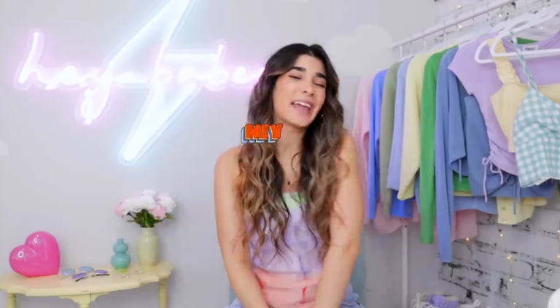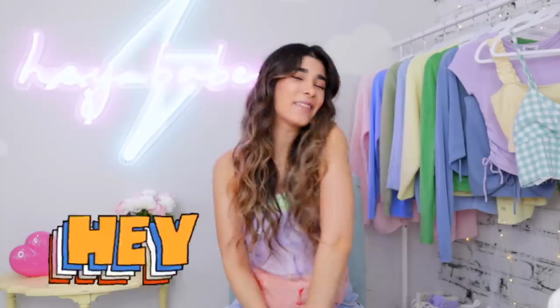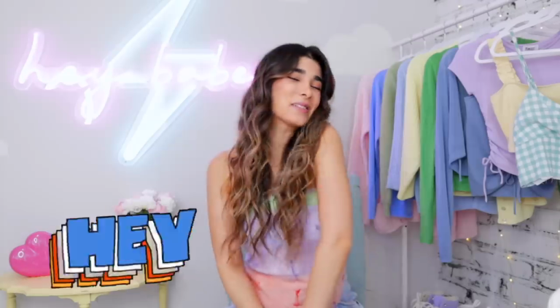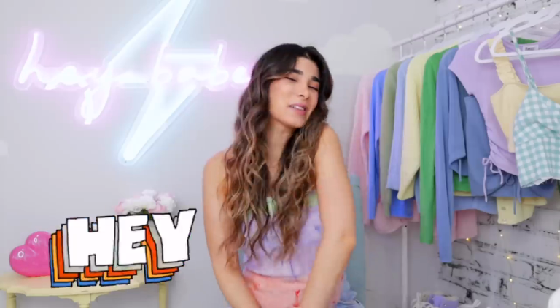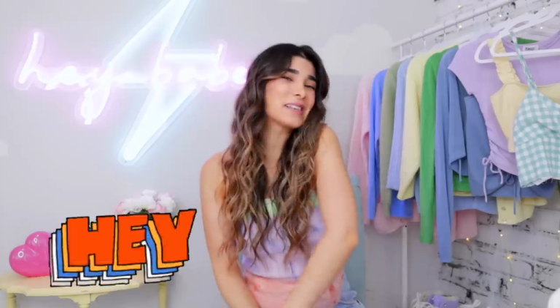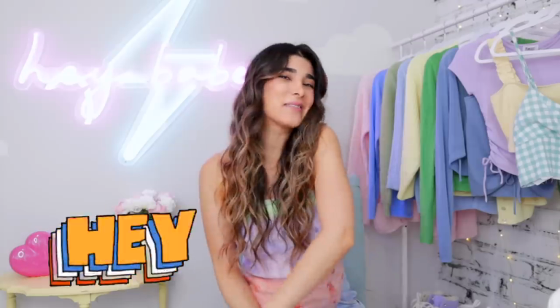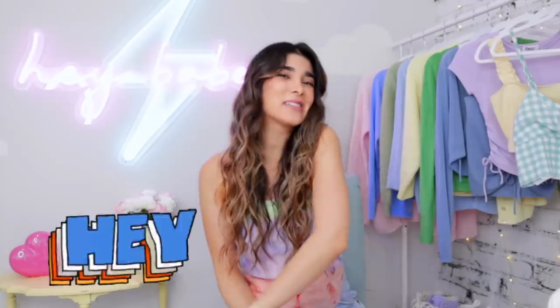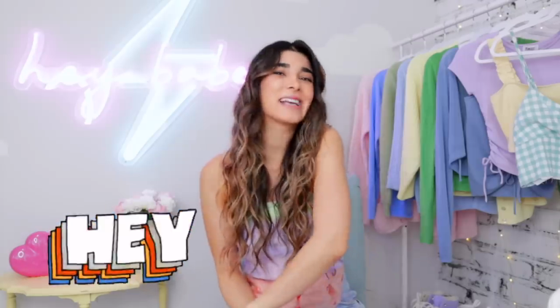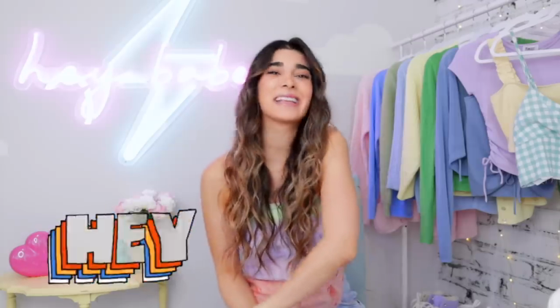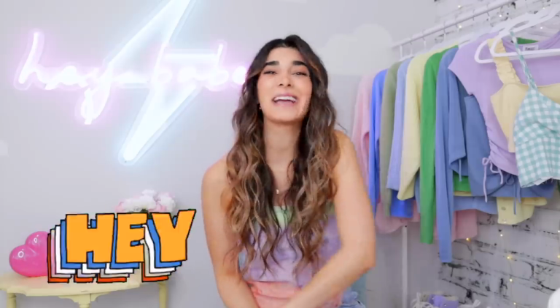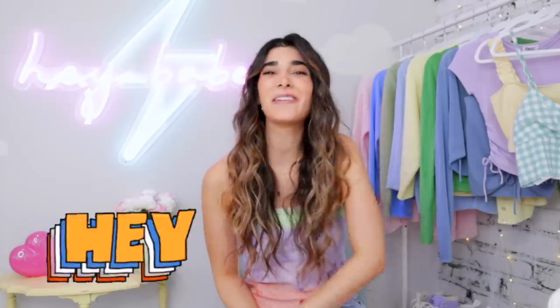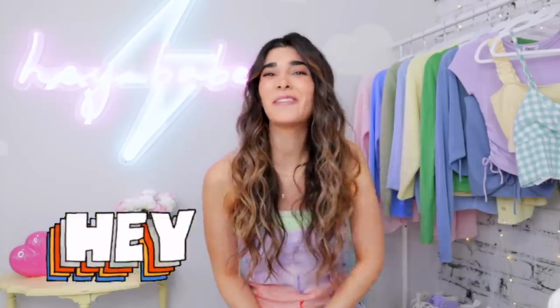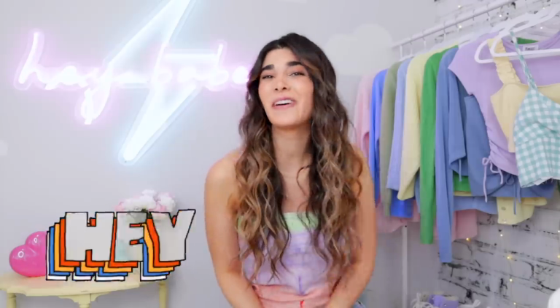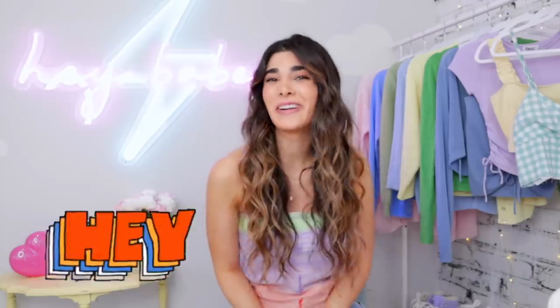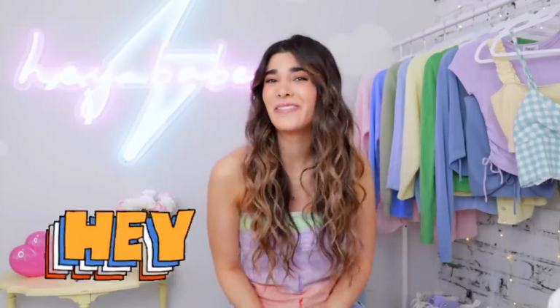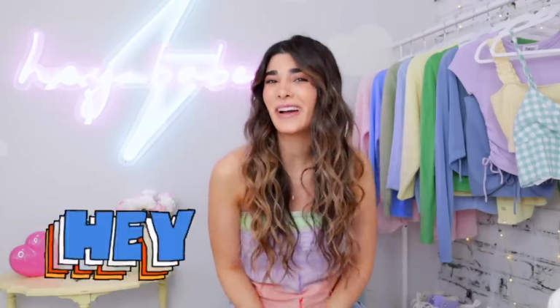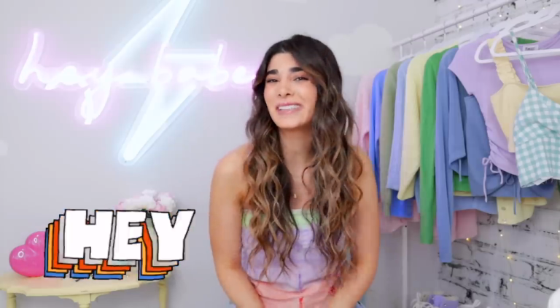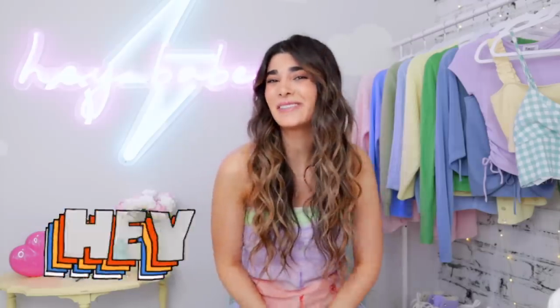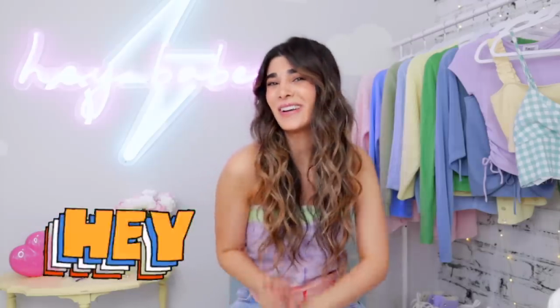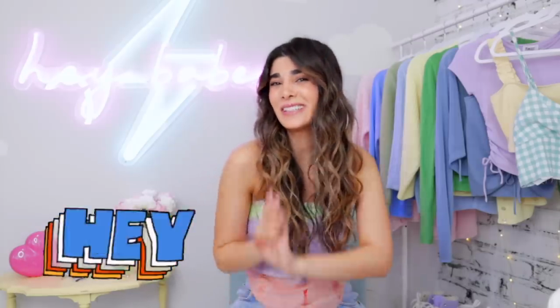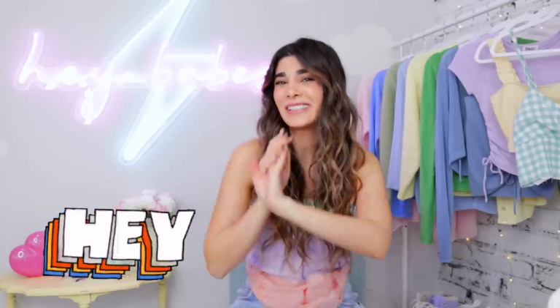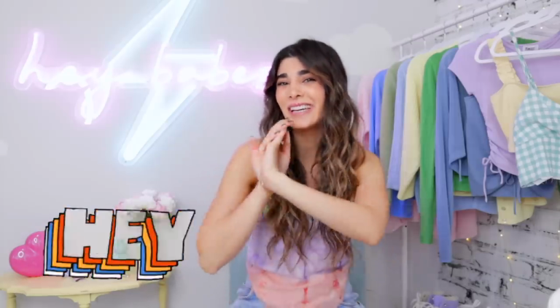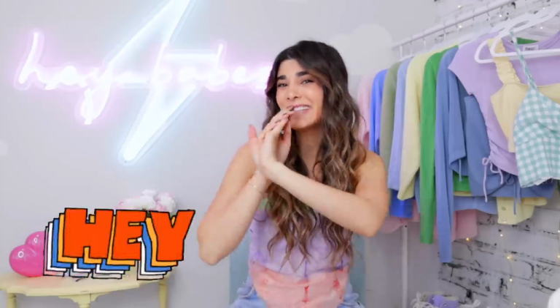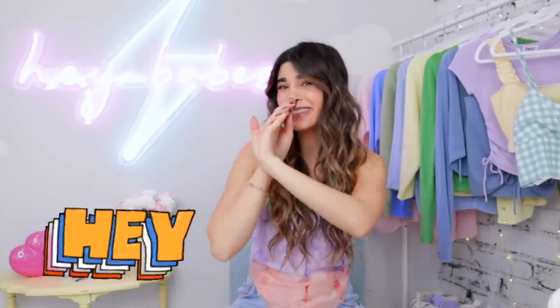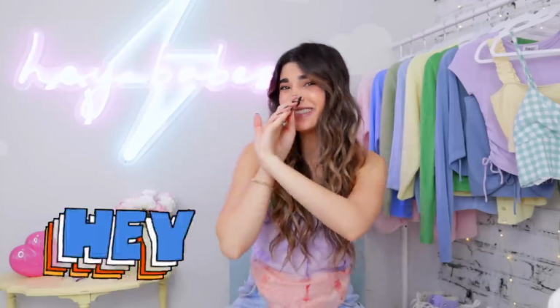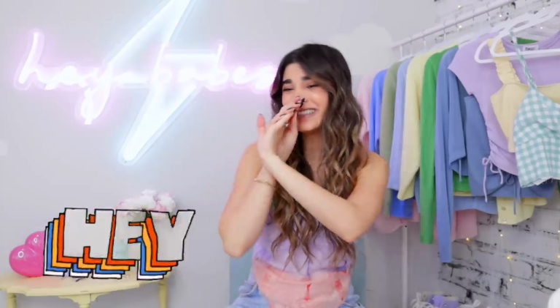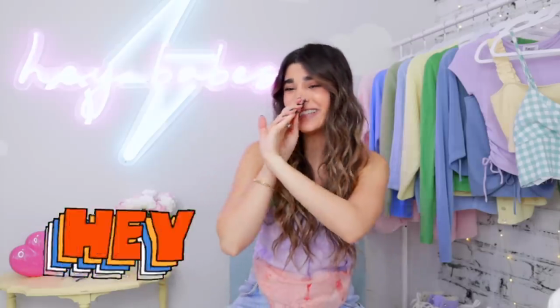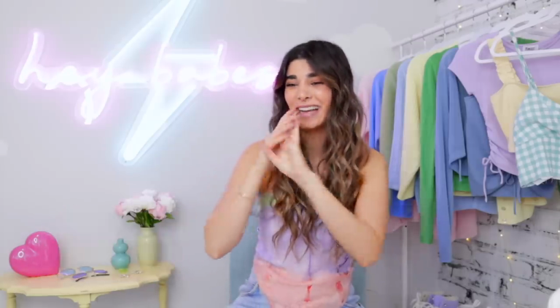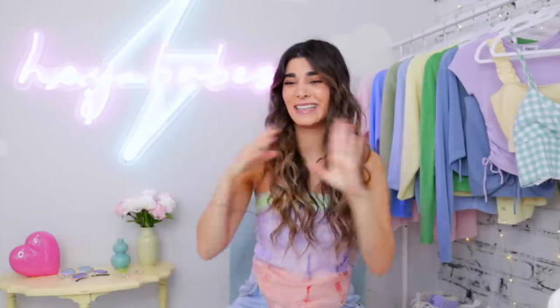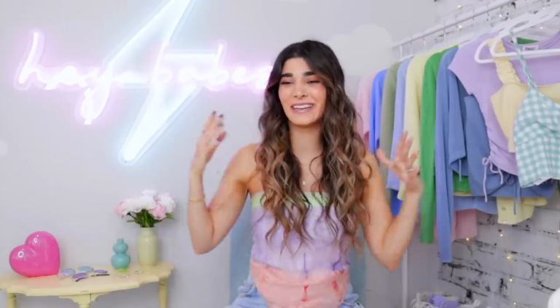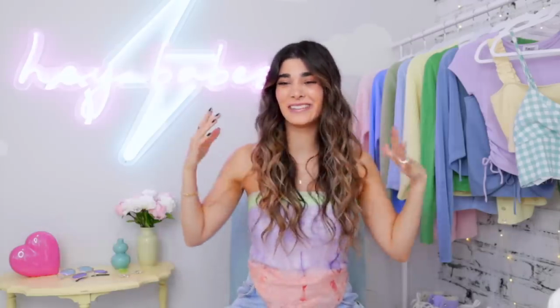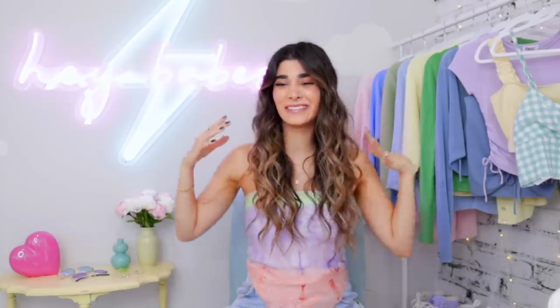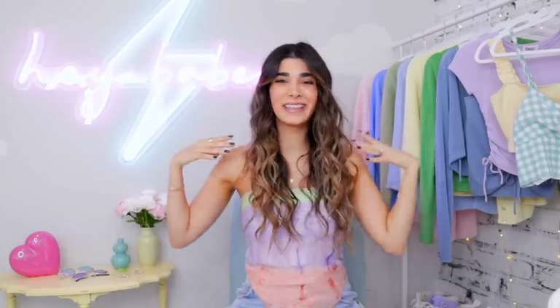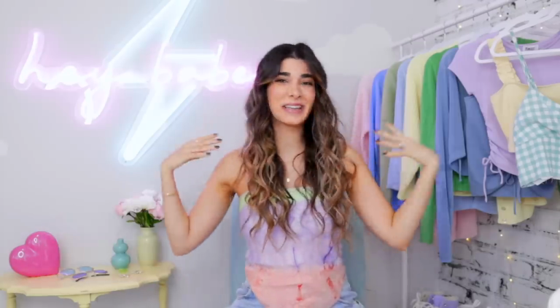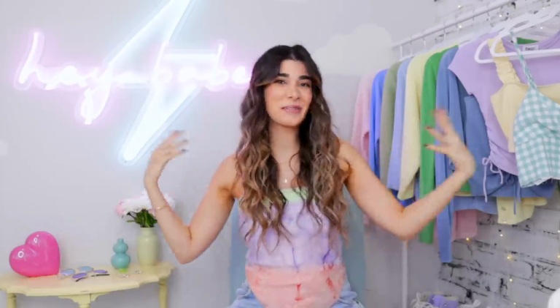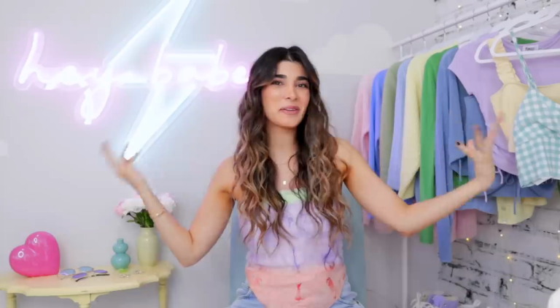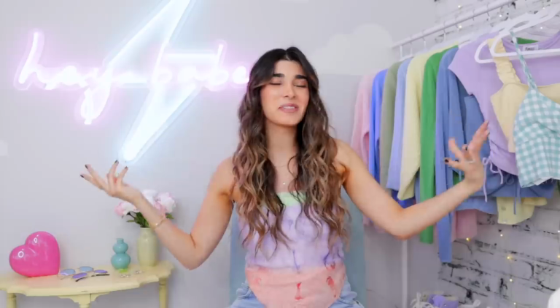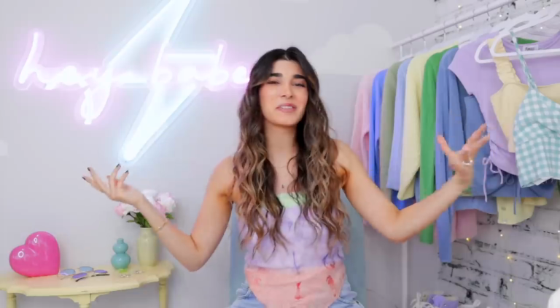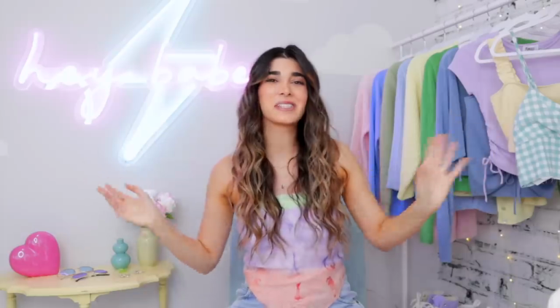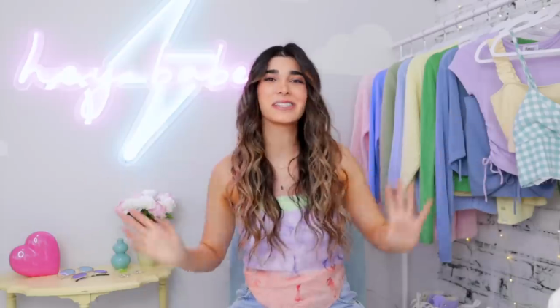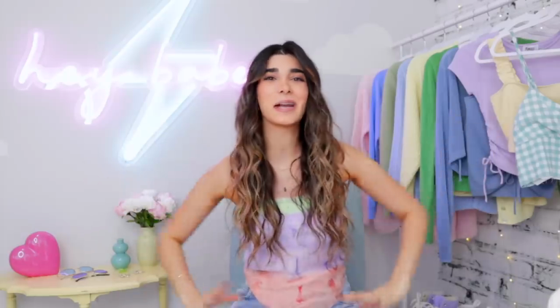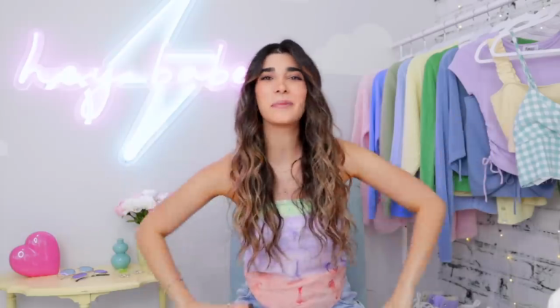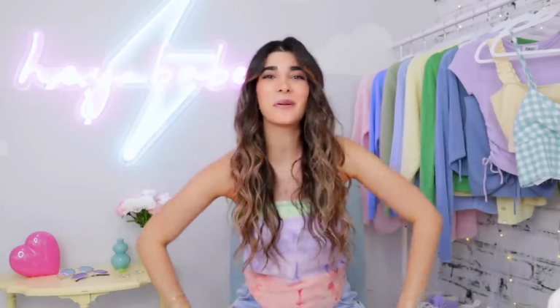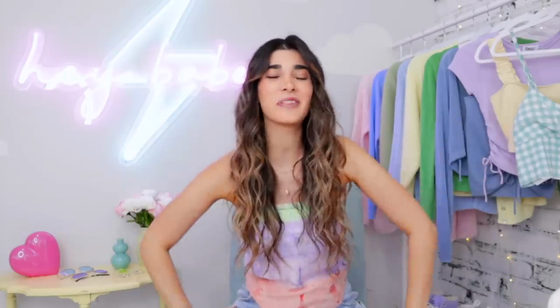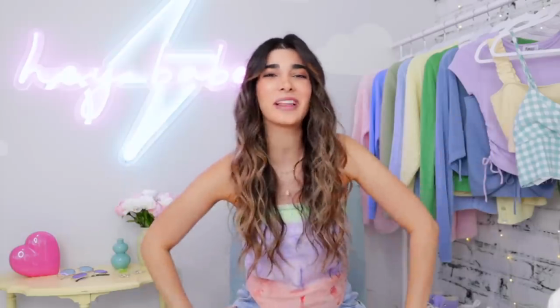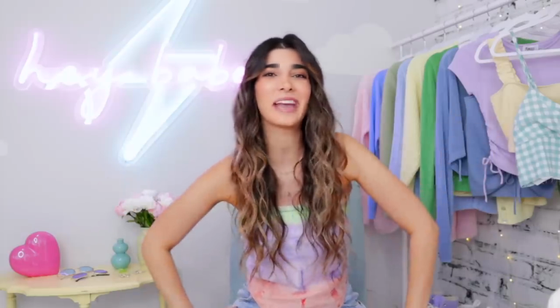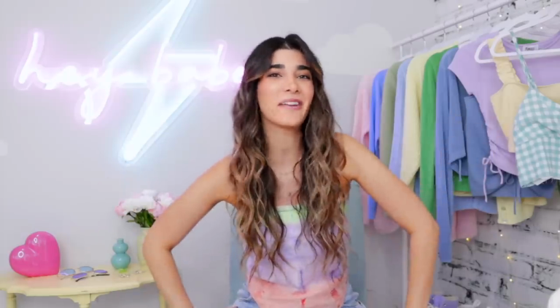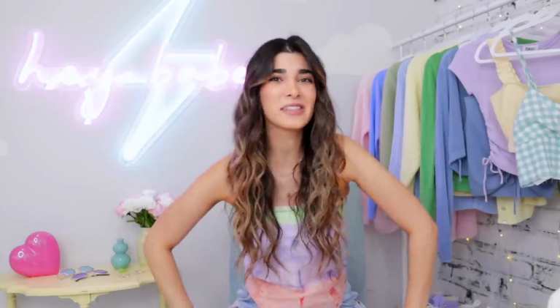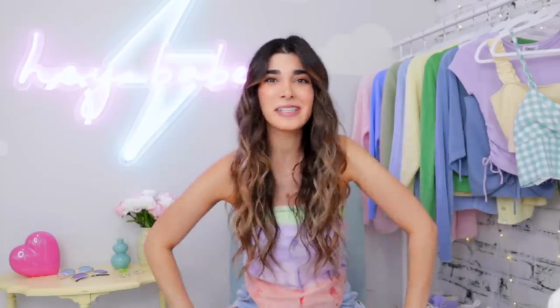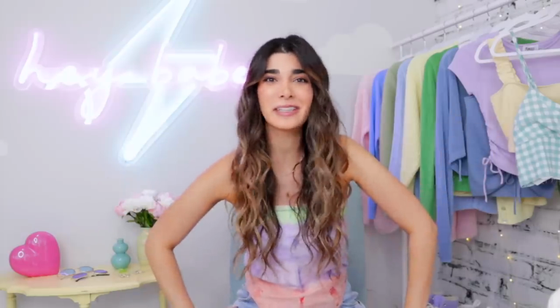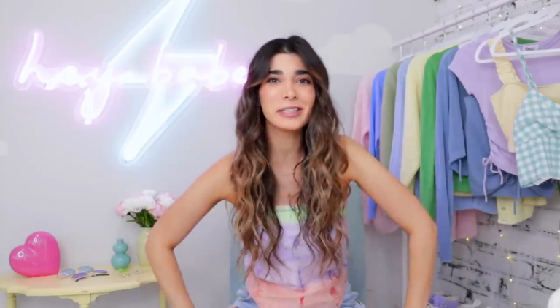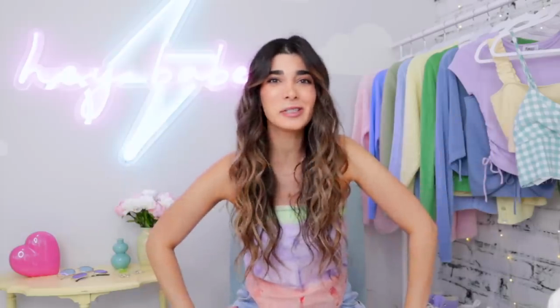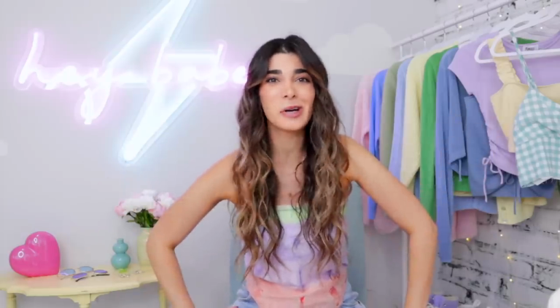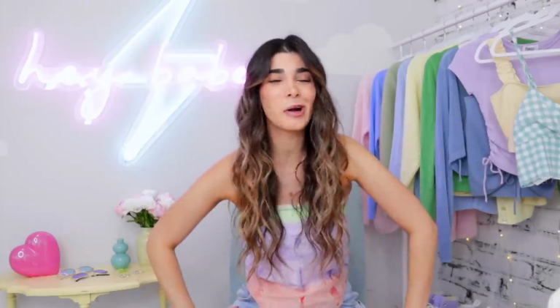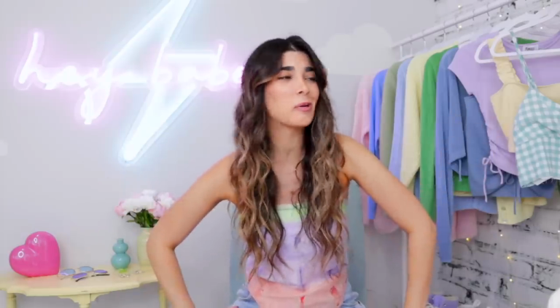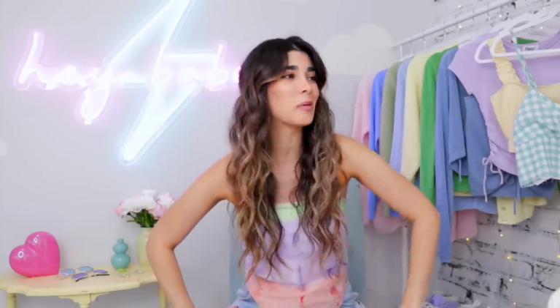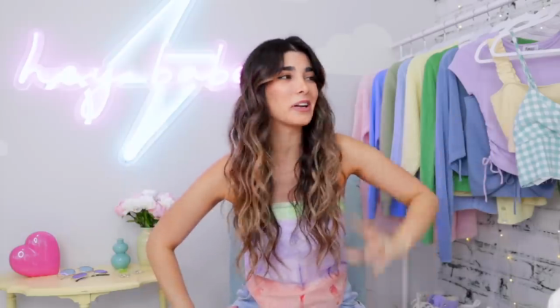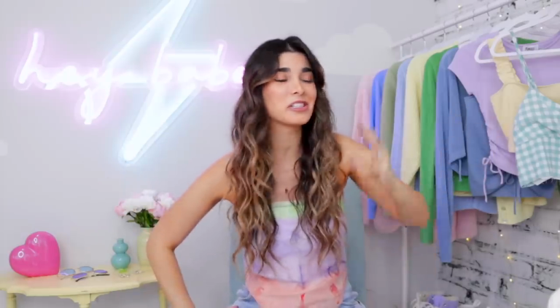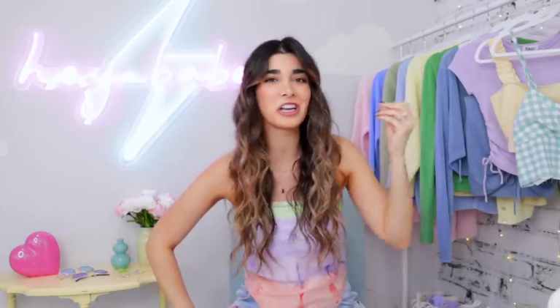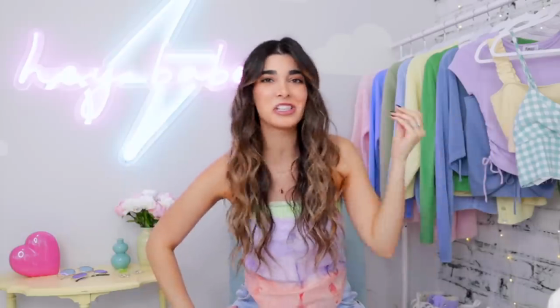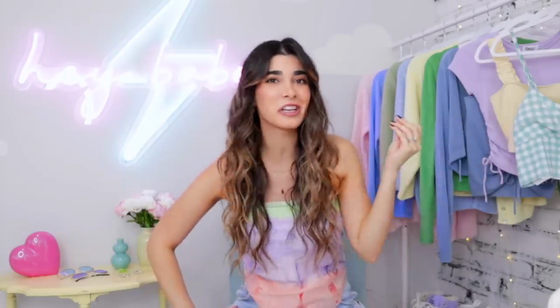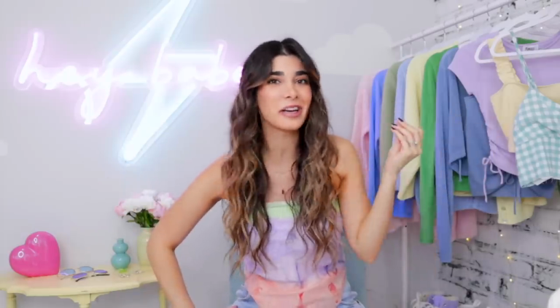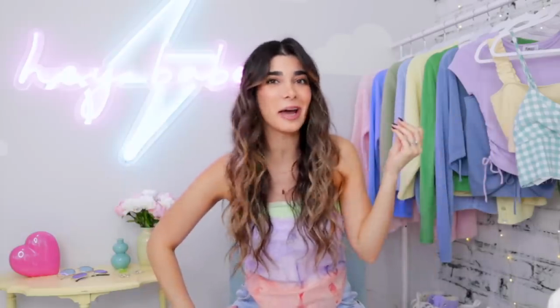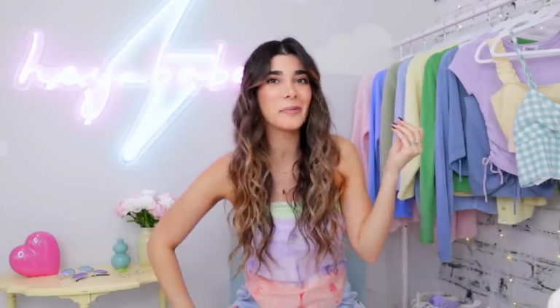Hey babes, what's up? It's Haley and welcome back to my channel. I know, a little bit of a different setup — I feel like every single intro we are changing it up.